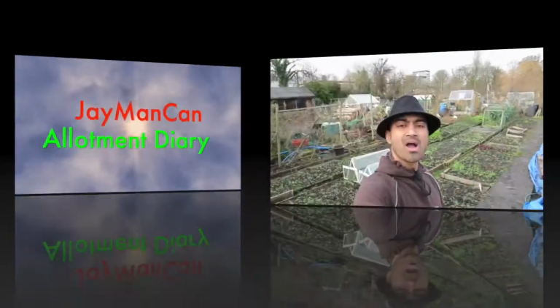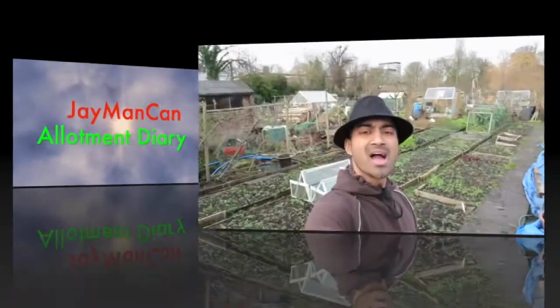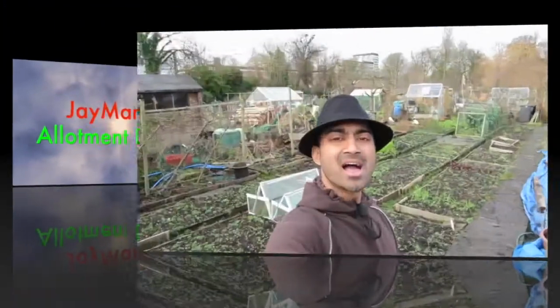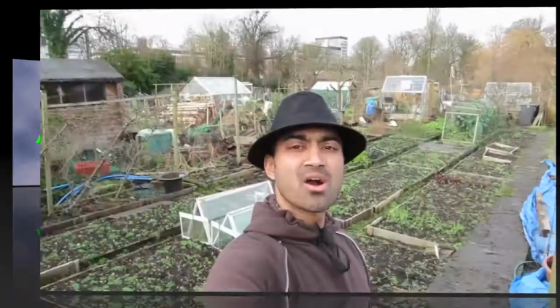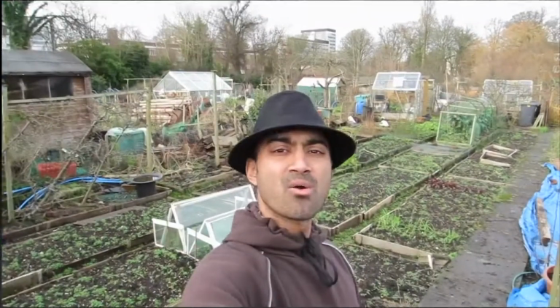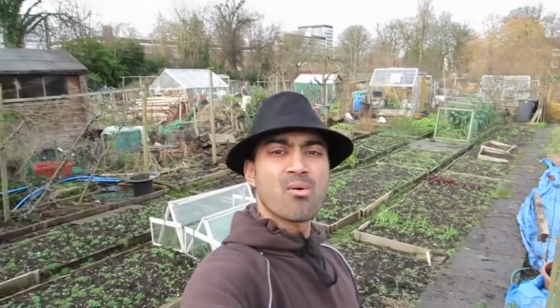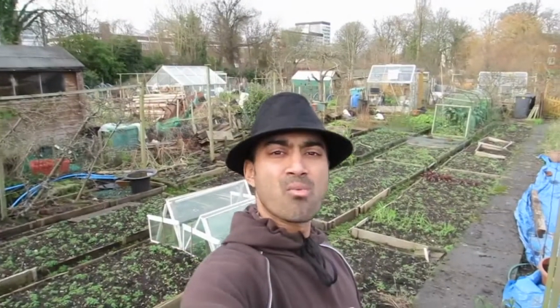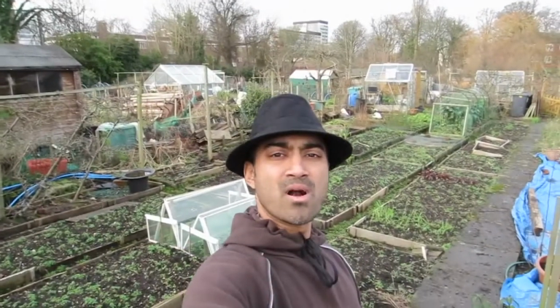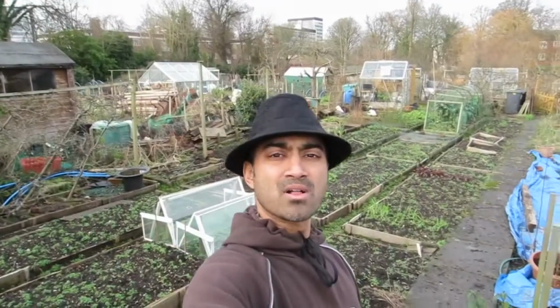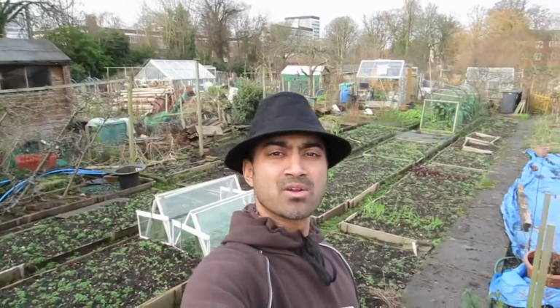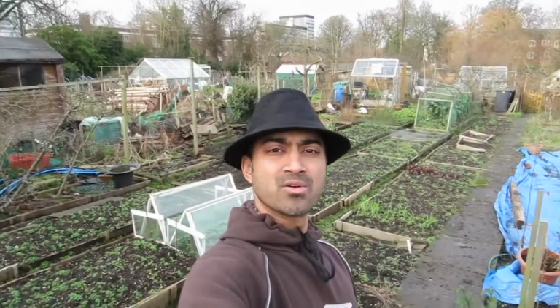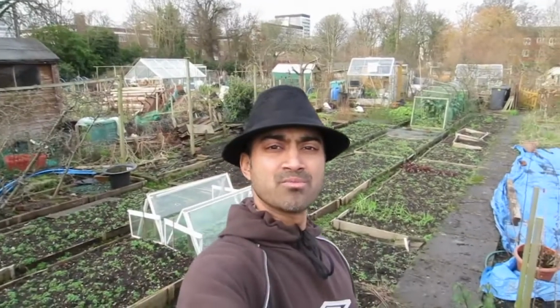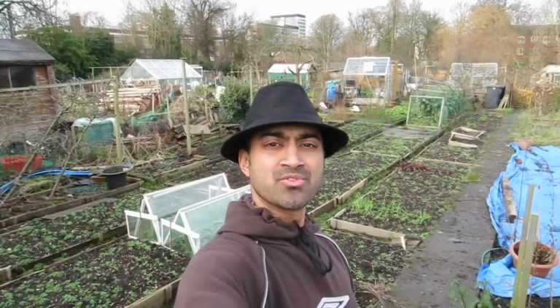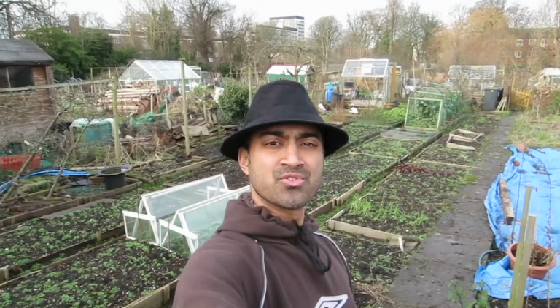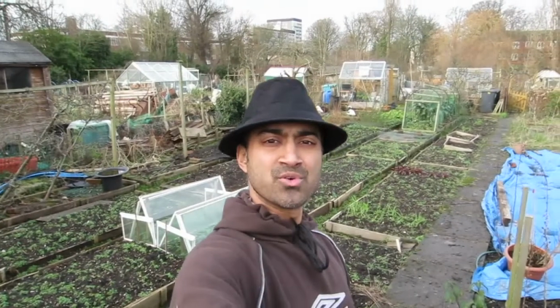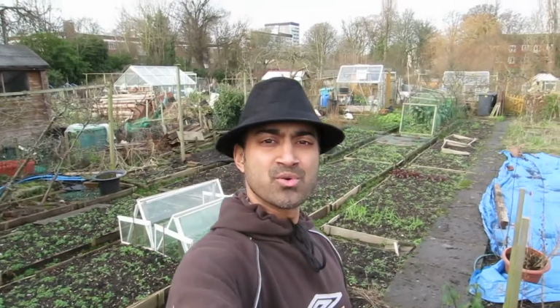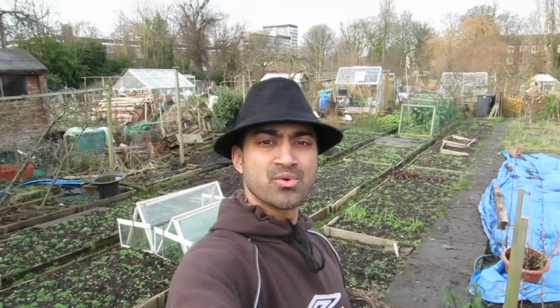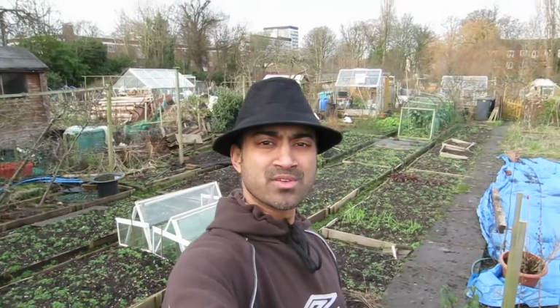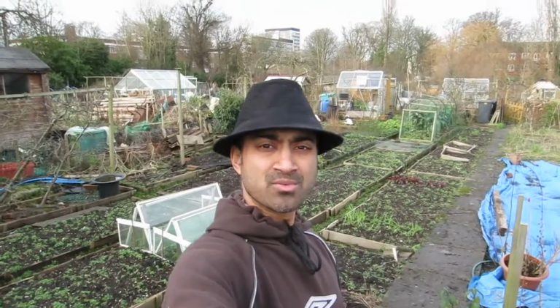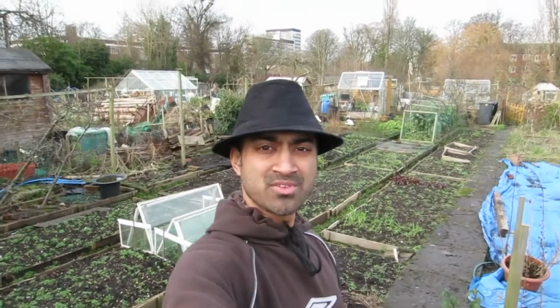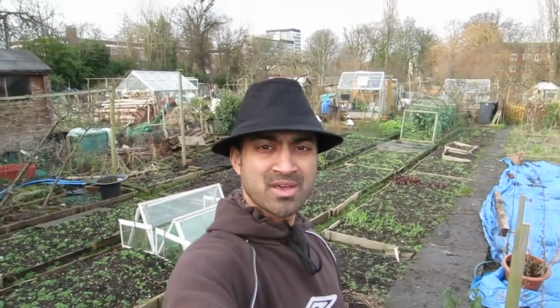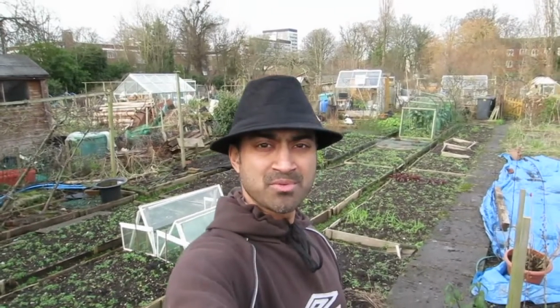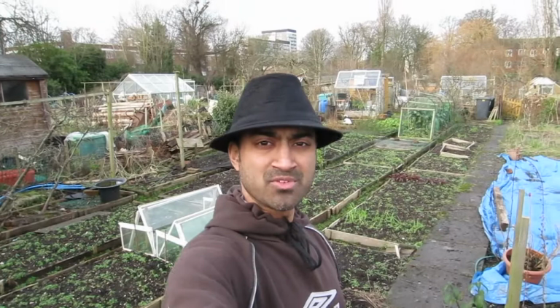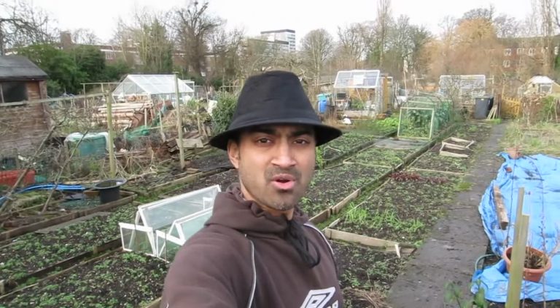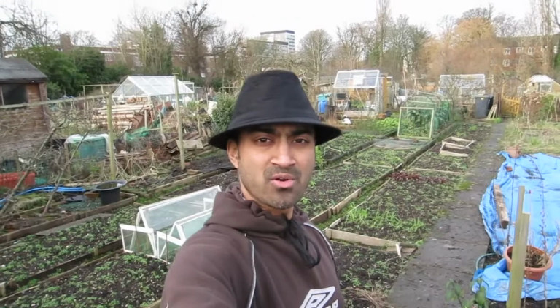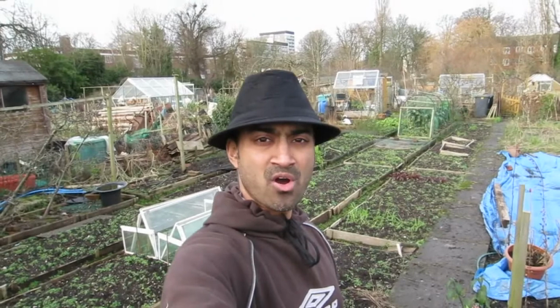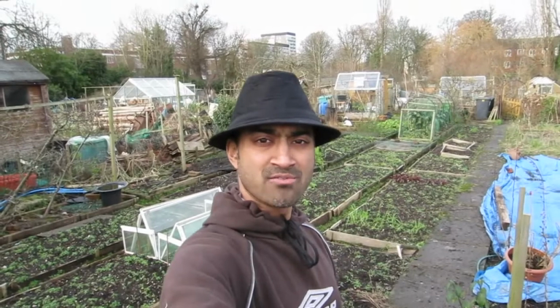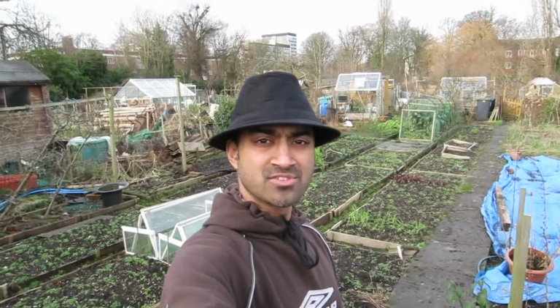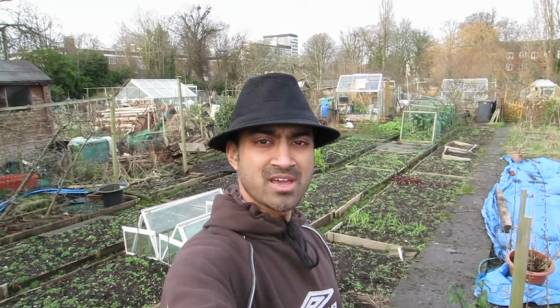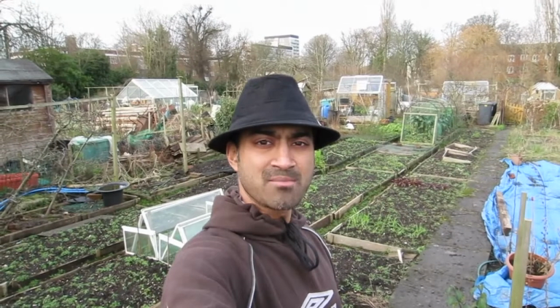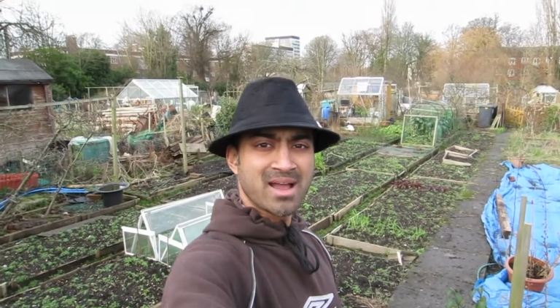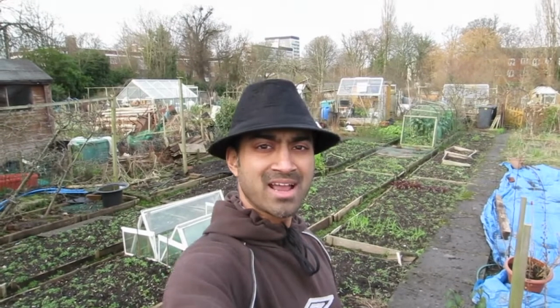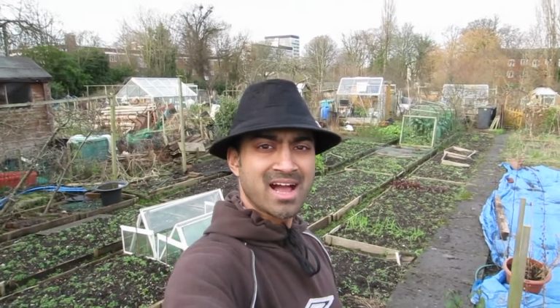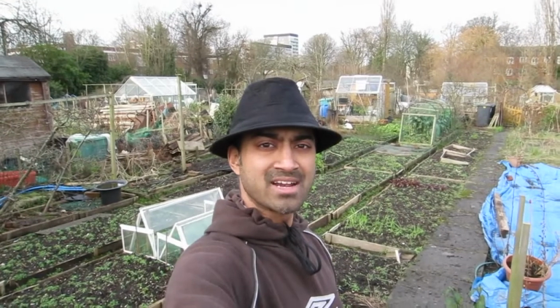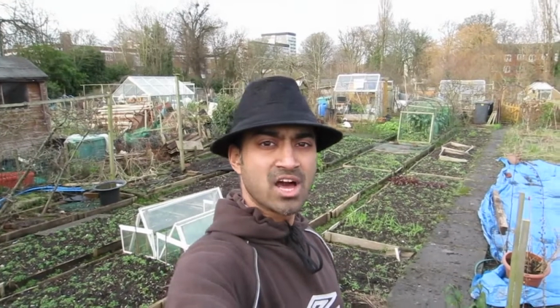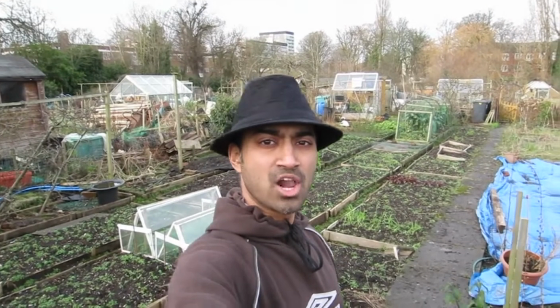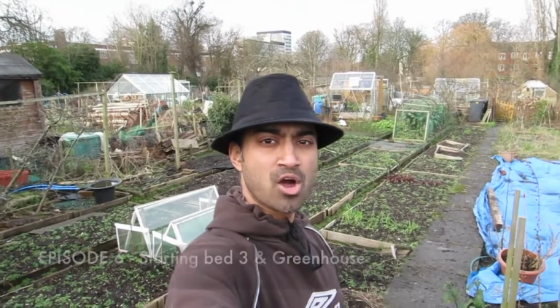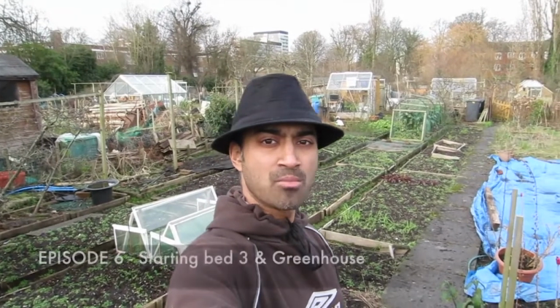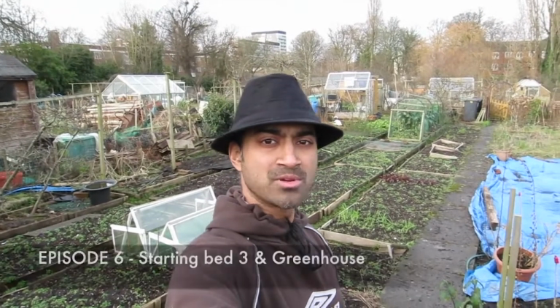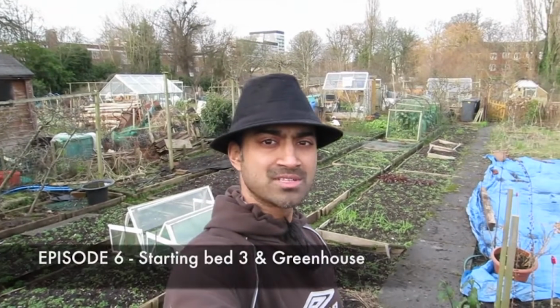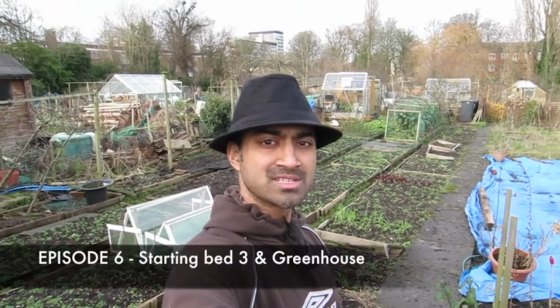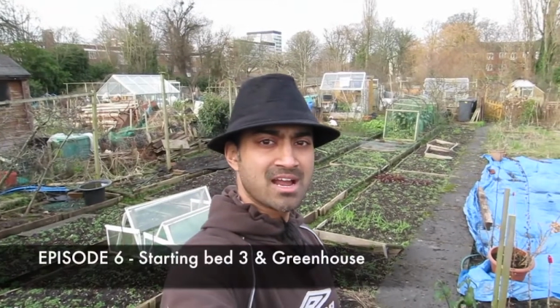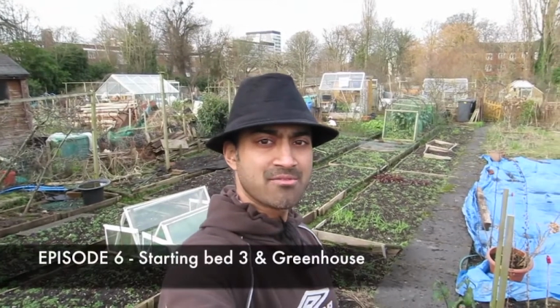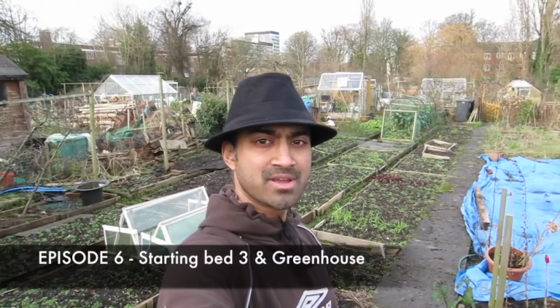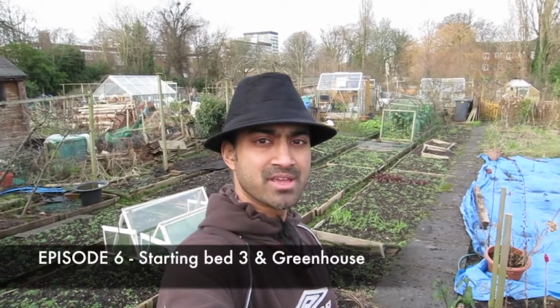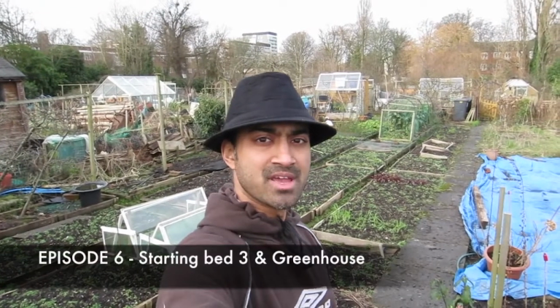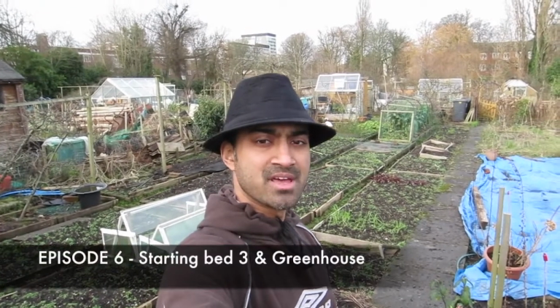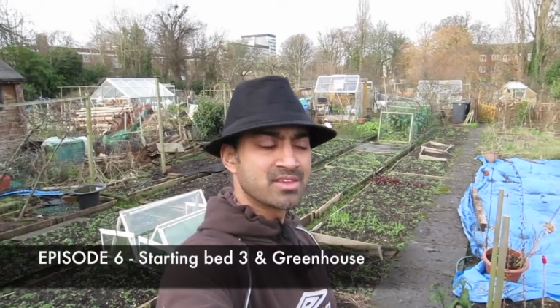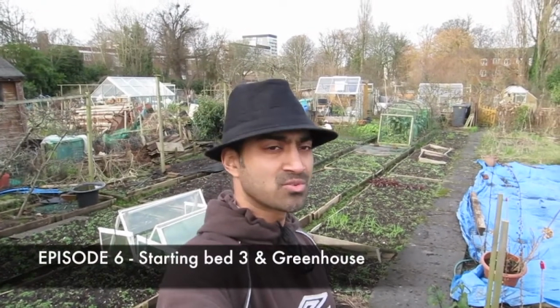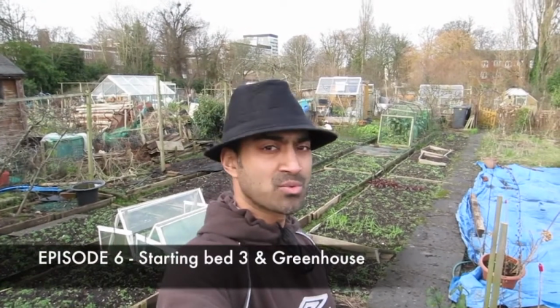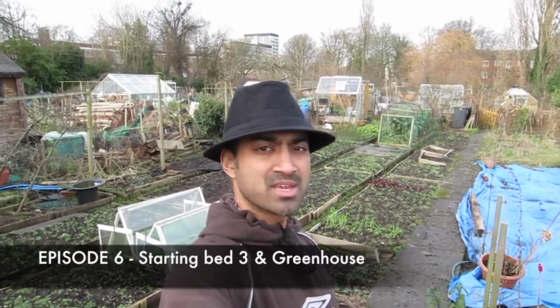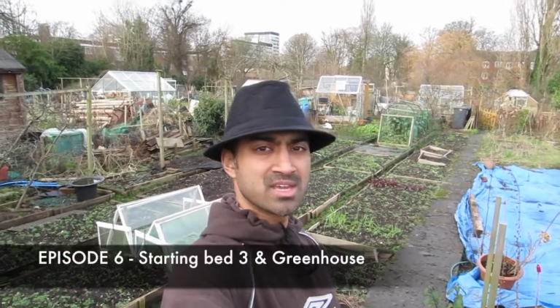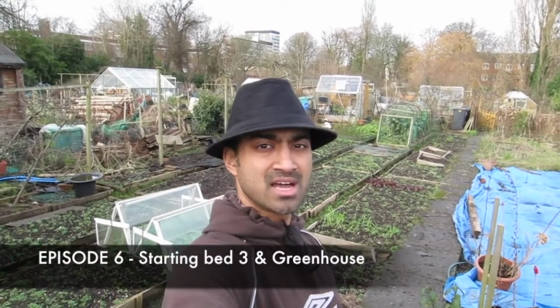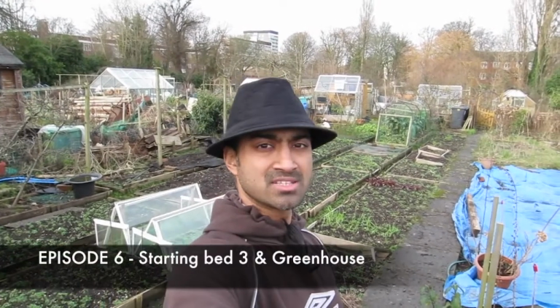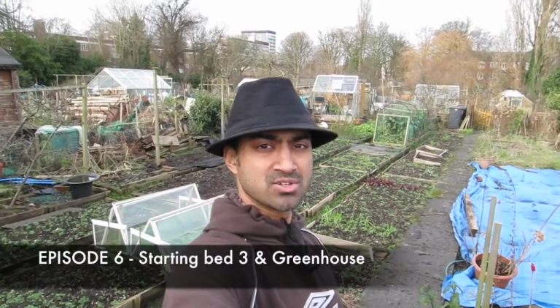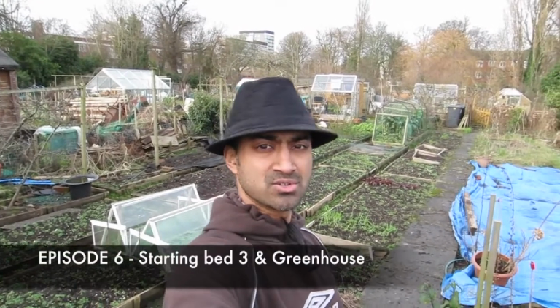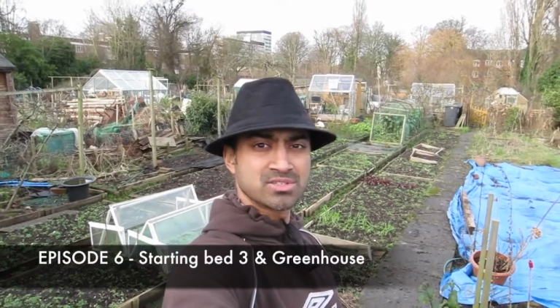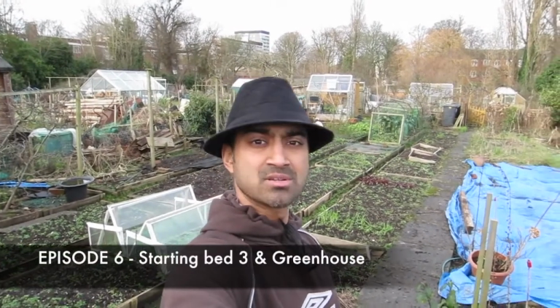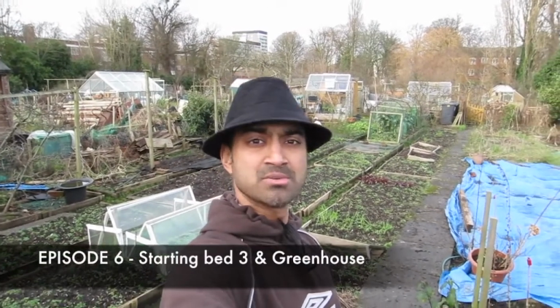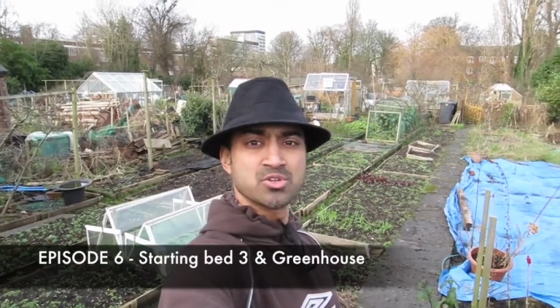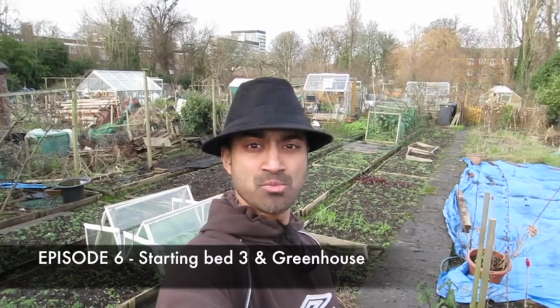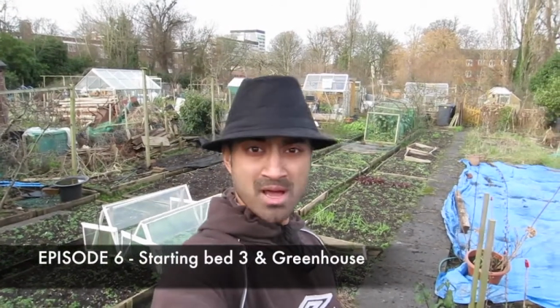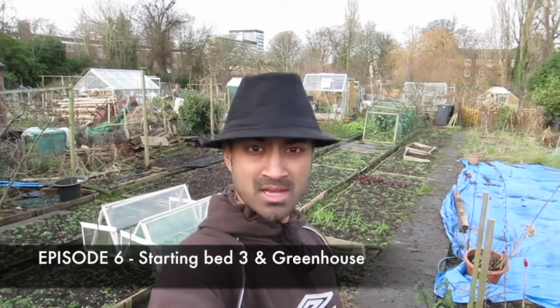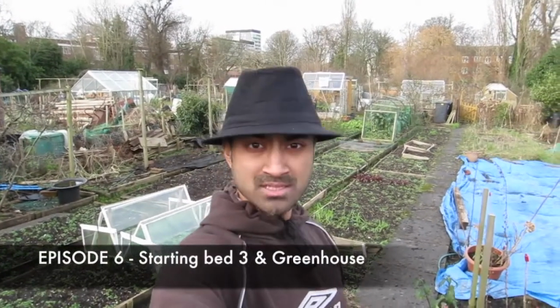Hello and welcome to this week's episode of J. Mancan Allotment Diary. This week, as usual, there's going to be two parts.